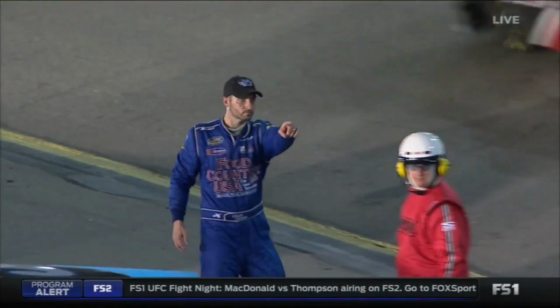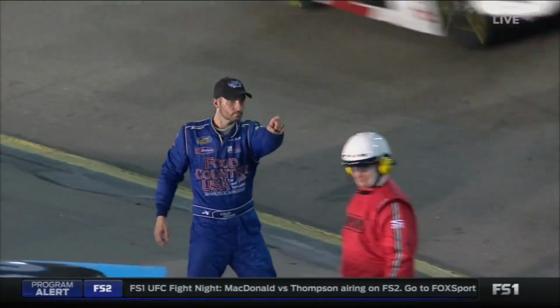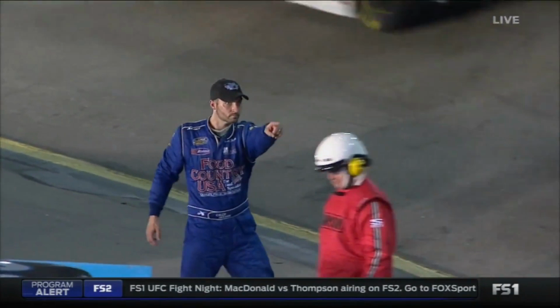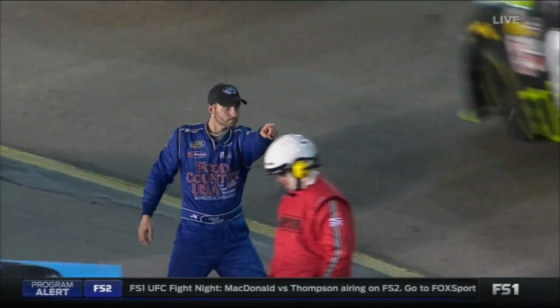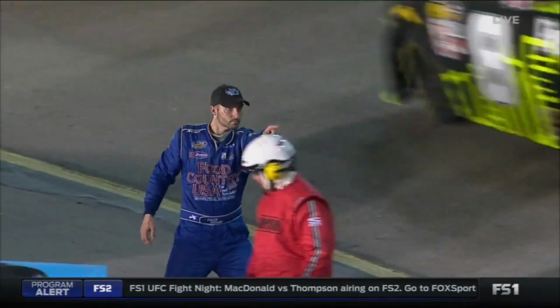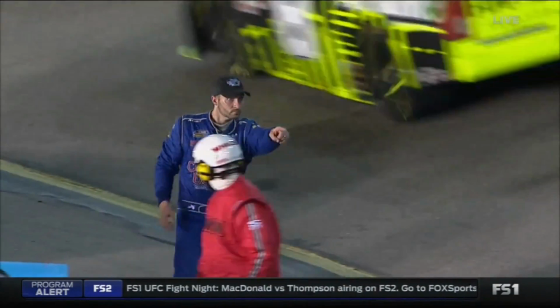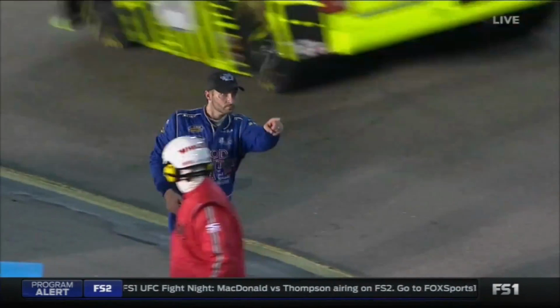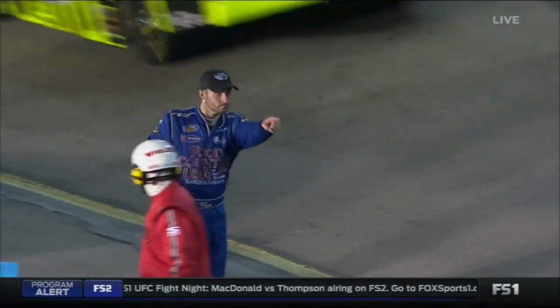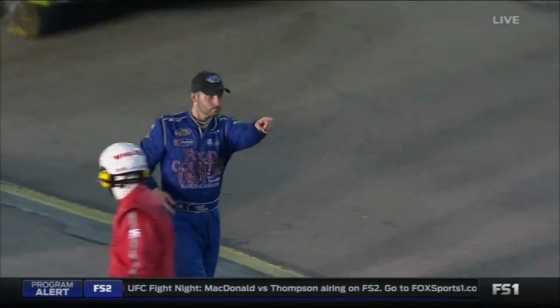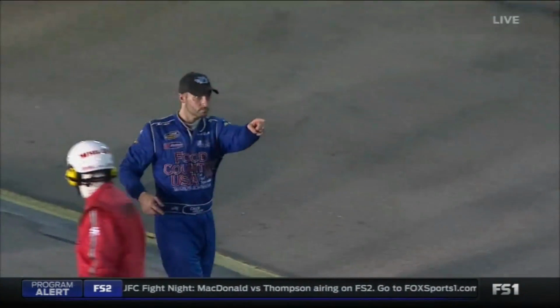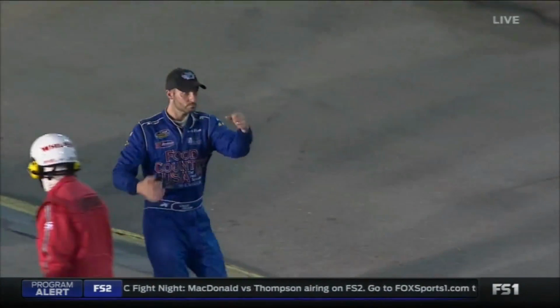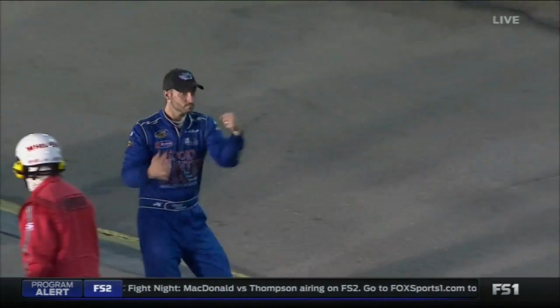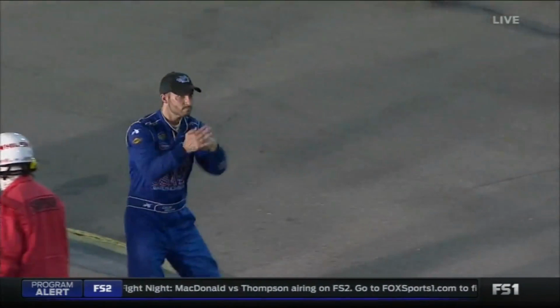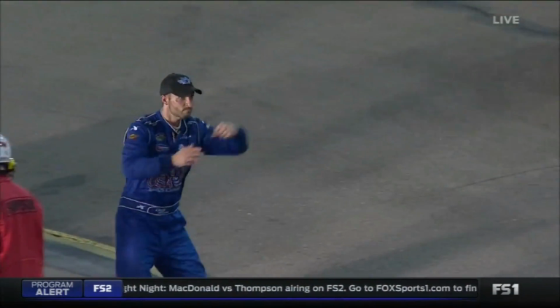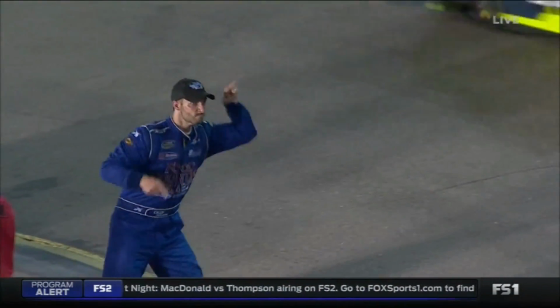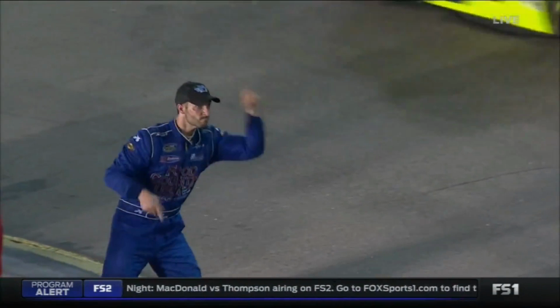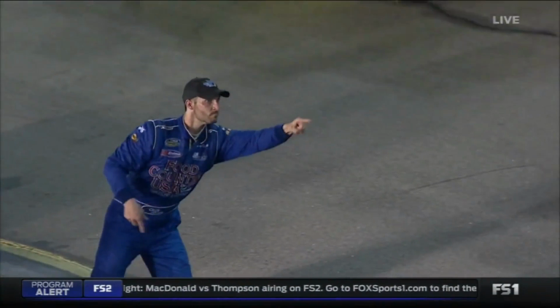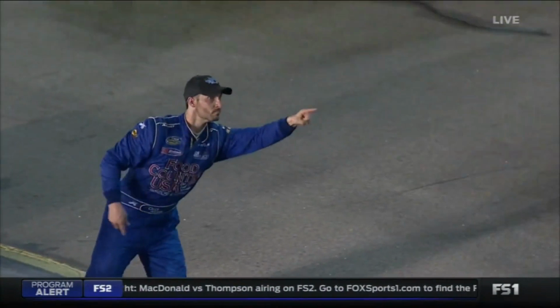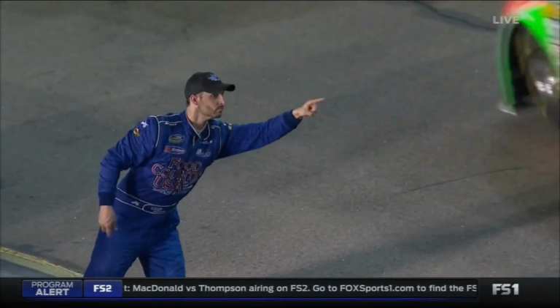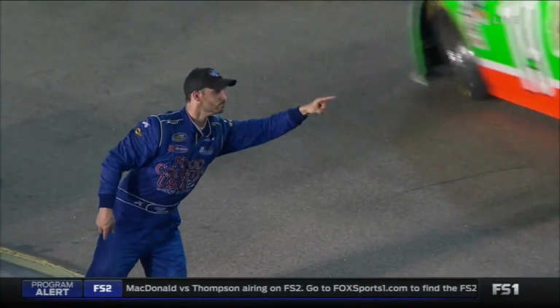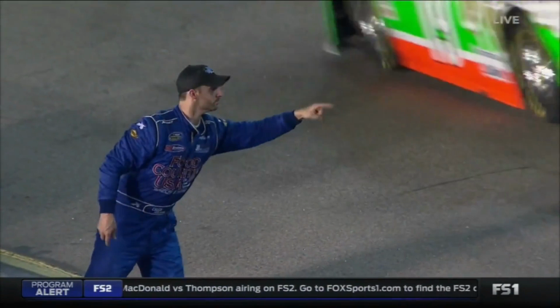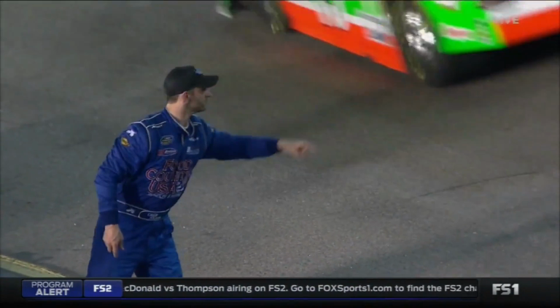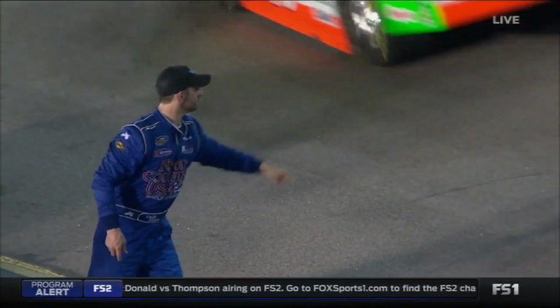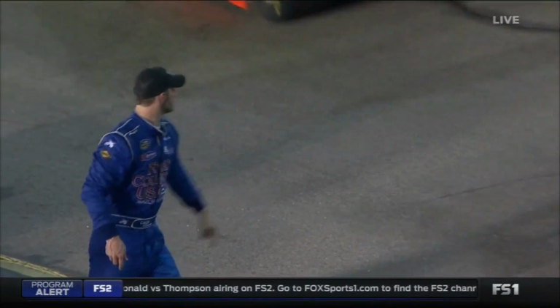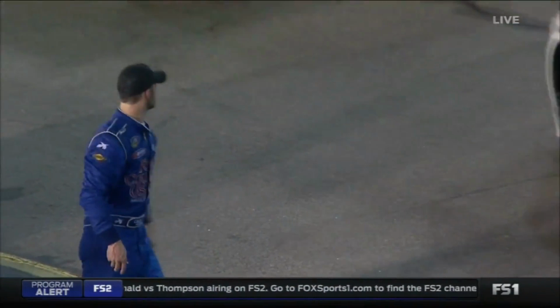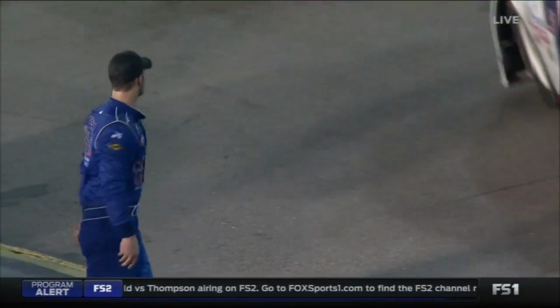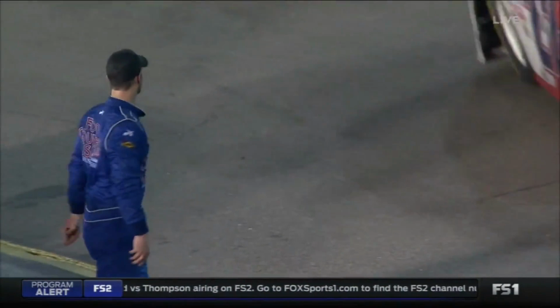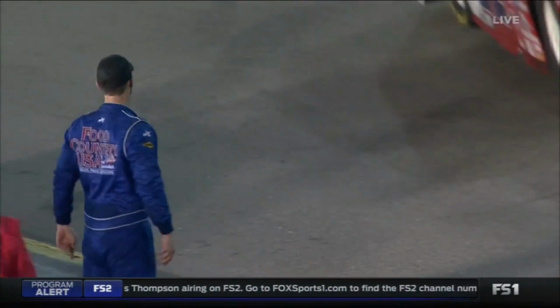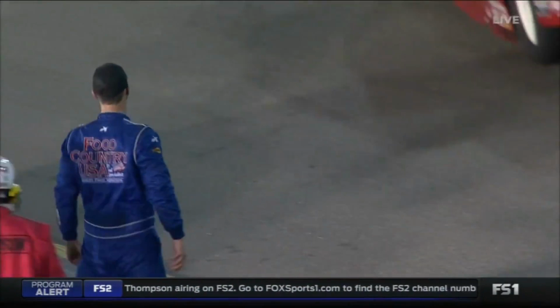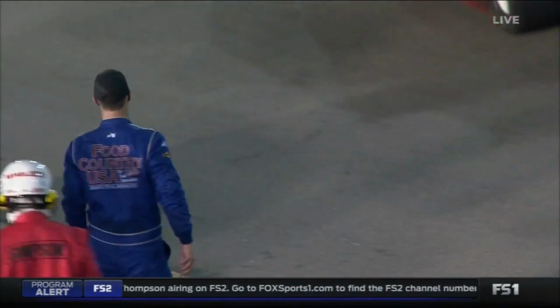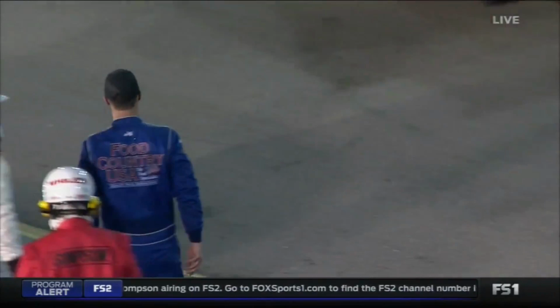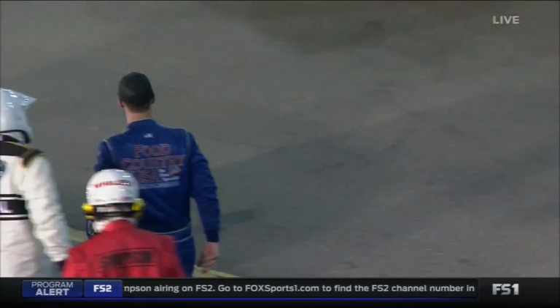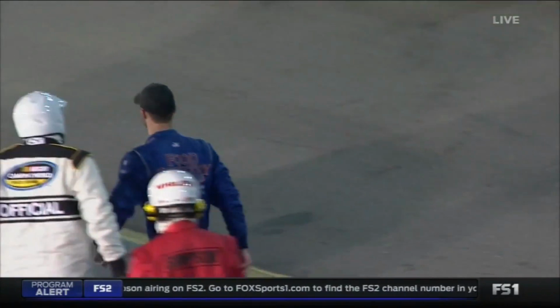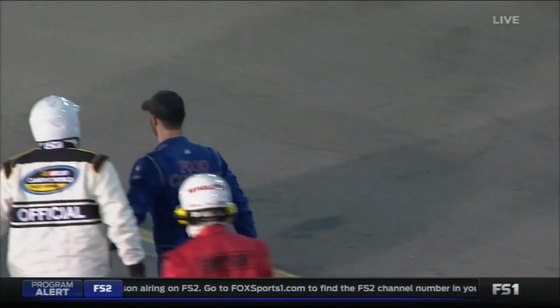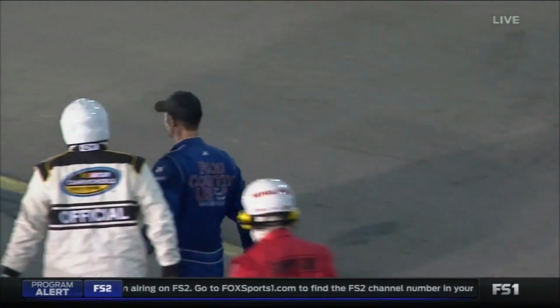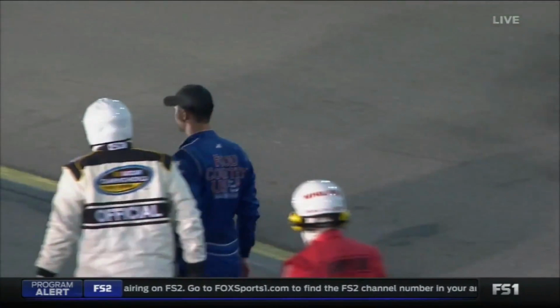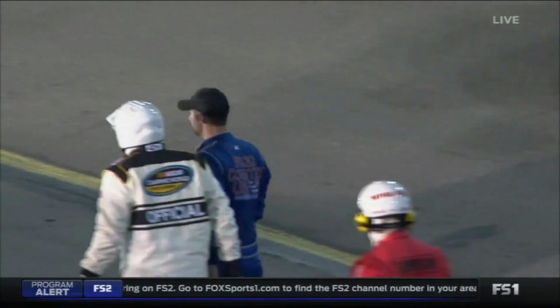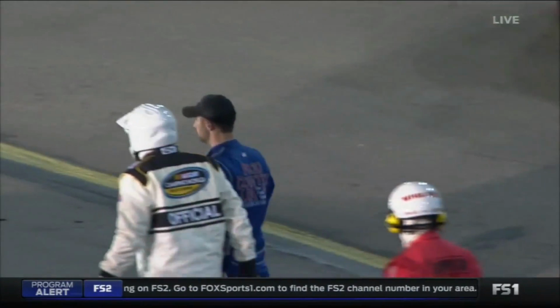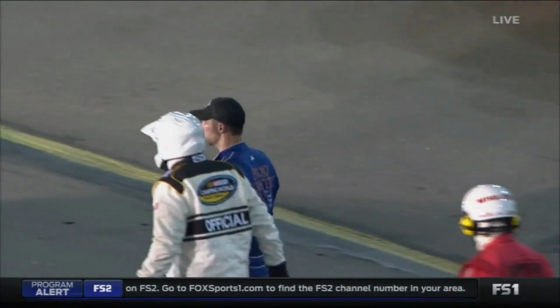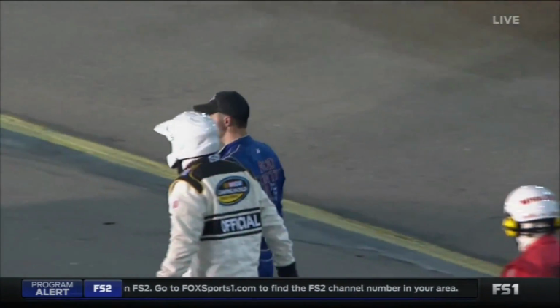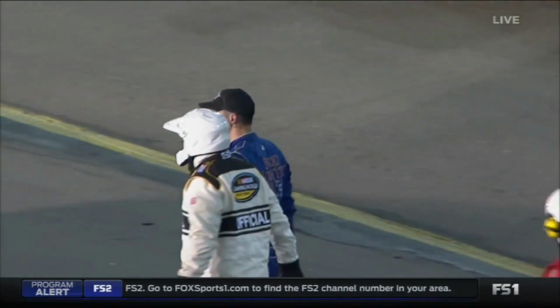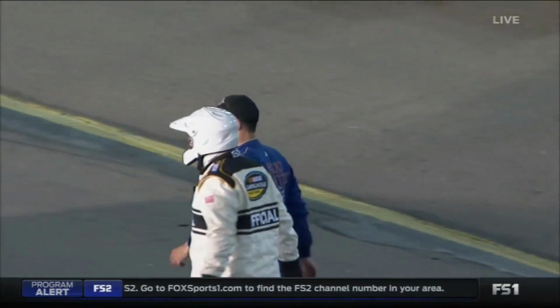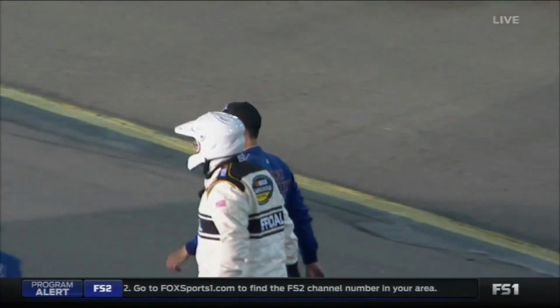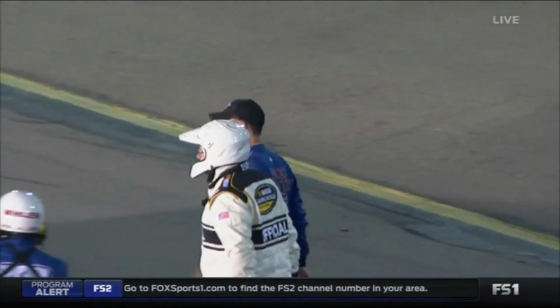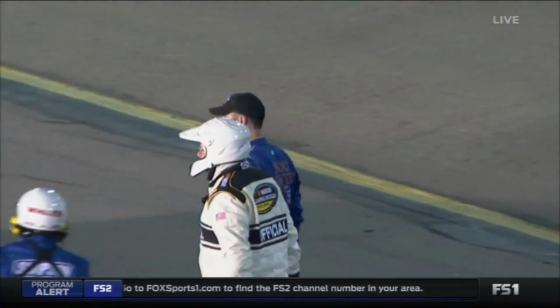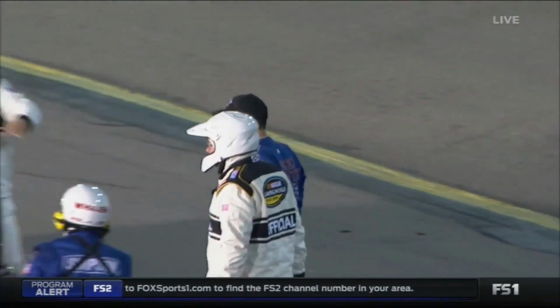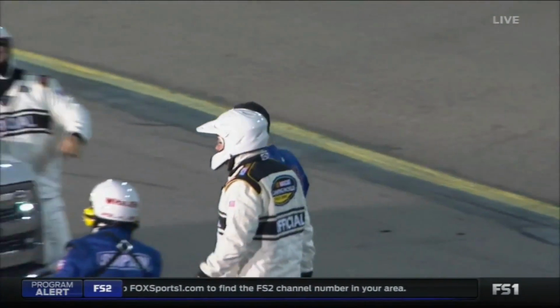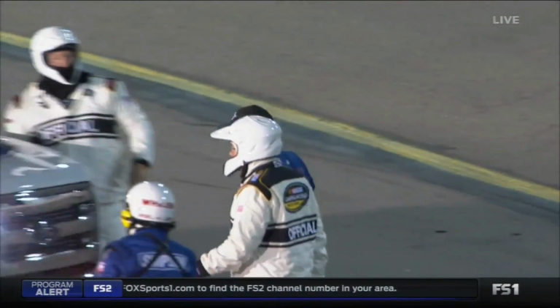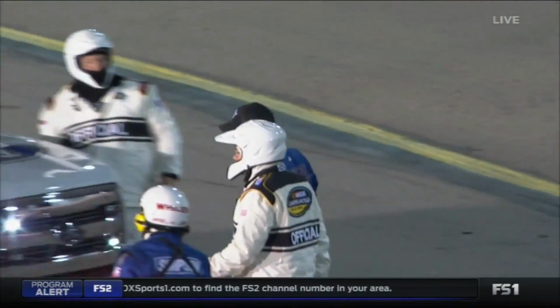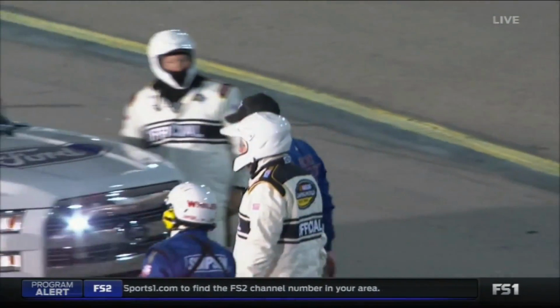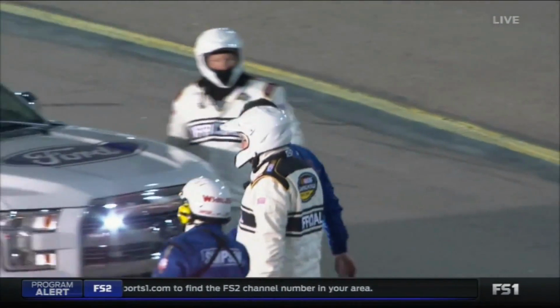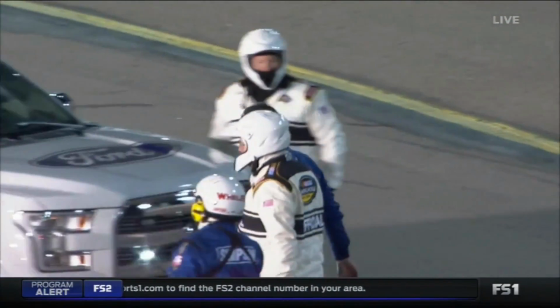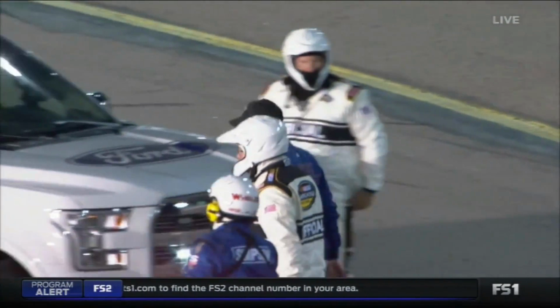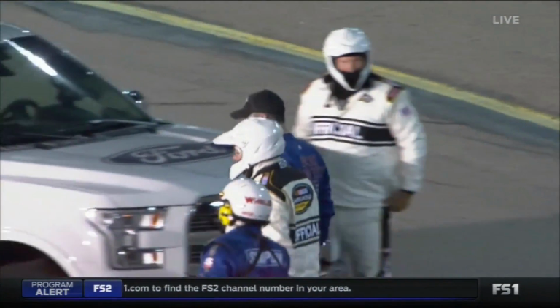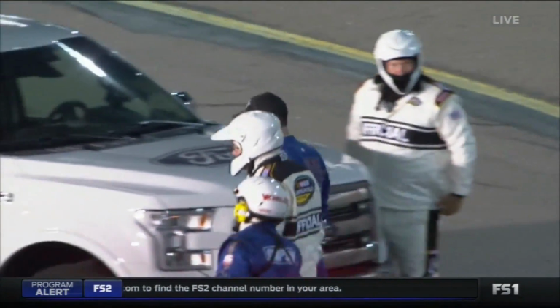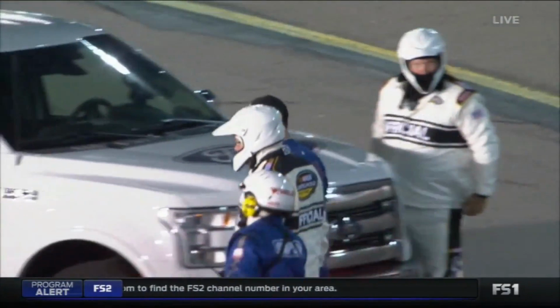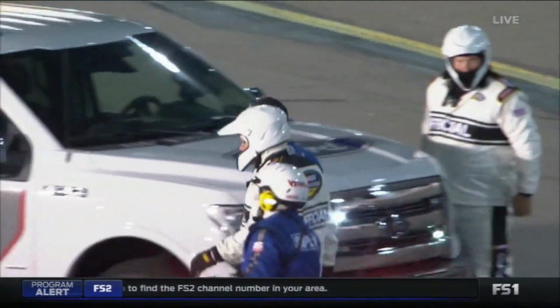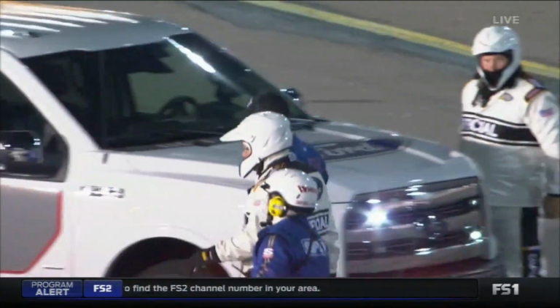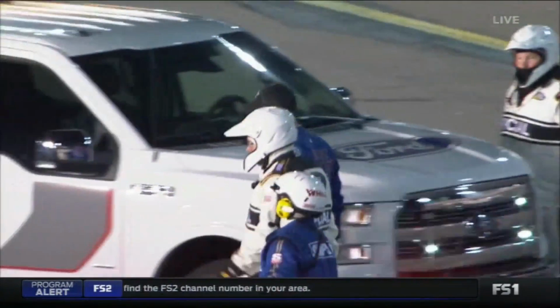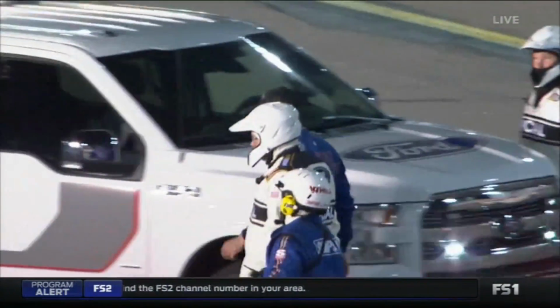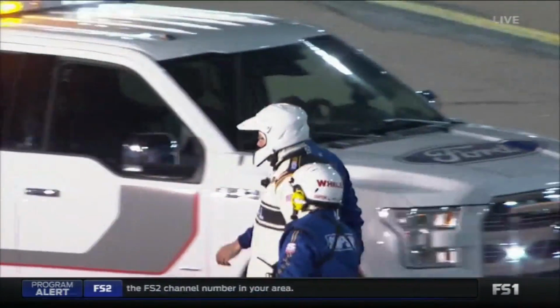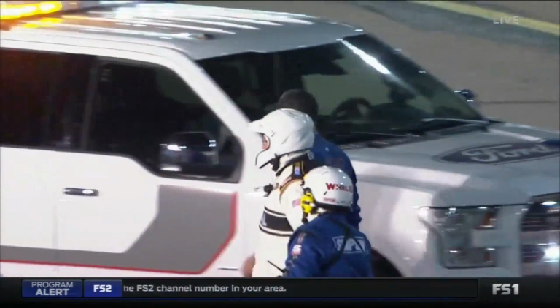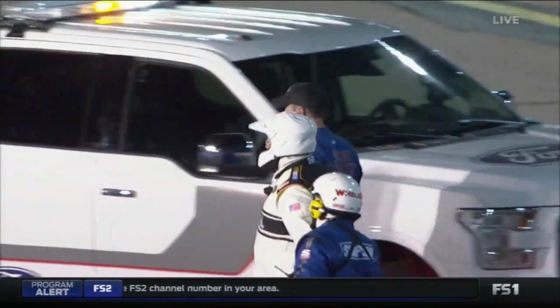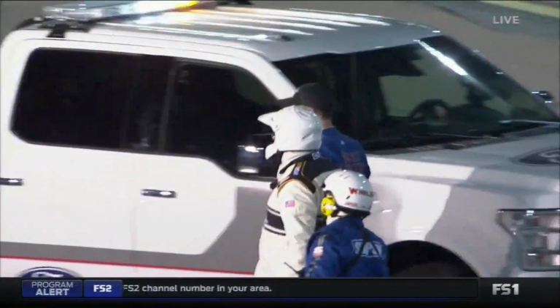He's gonna point at somebody. It looked like maybe the 22.